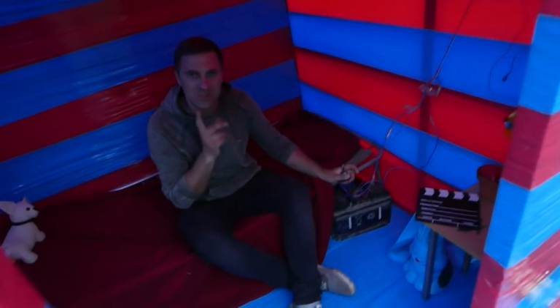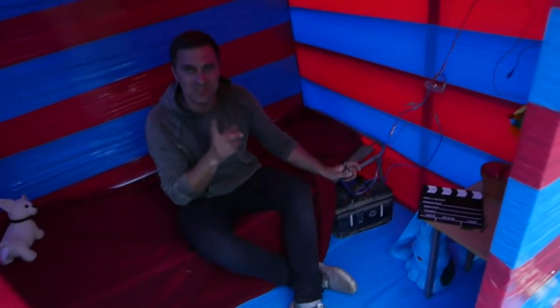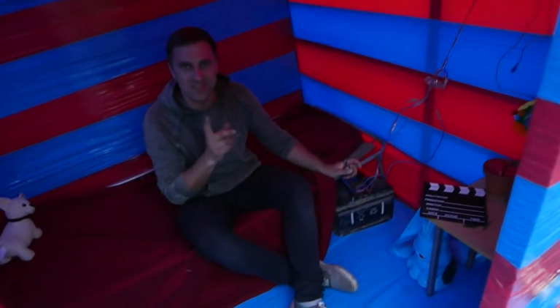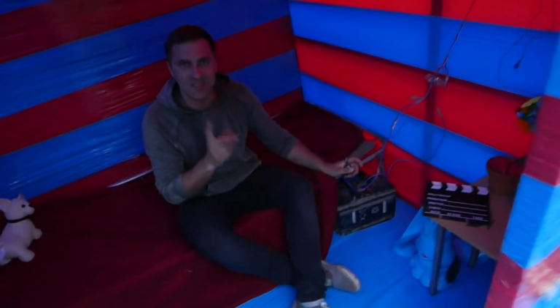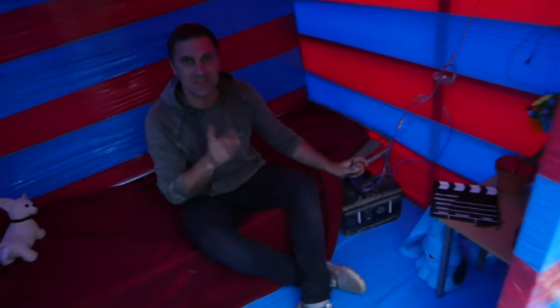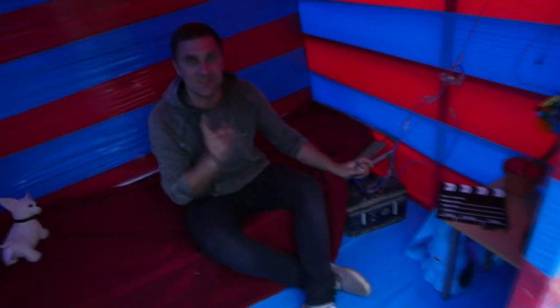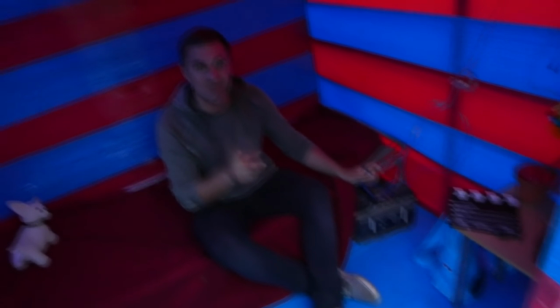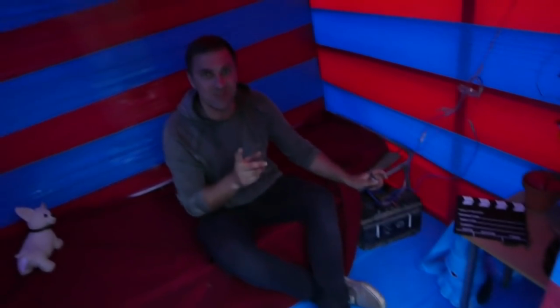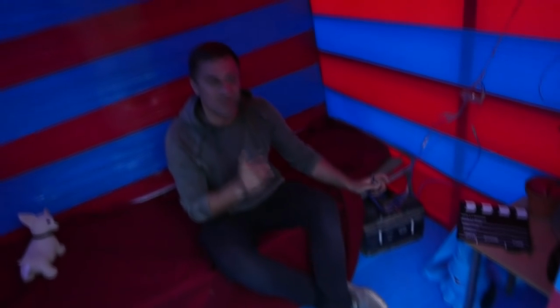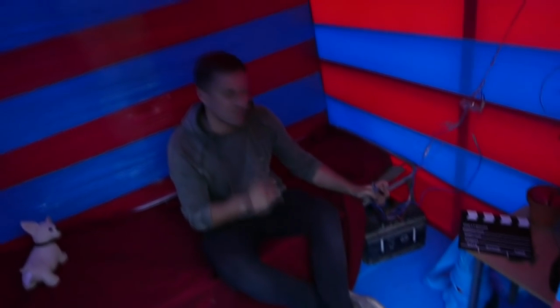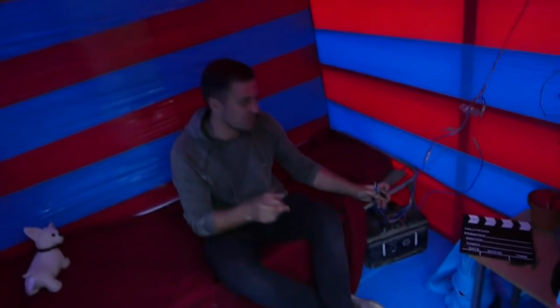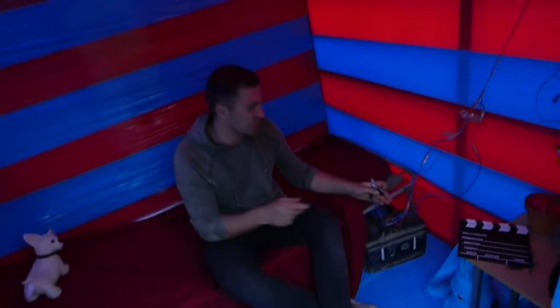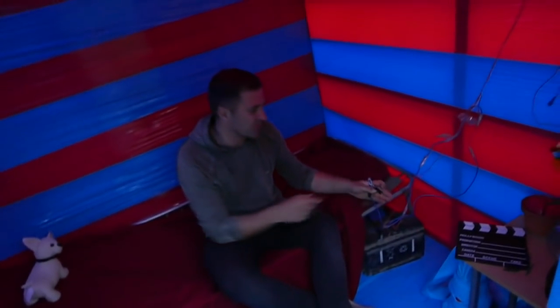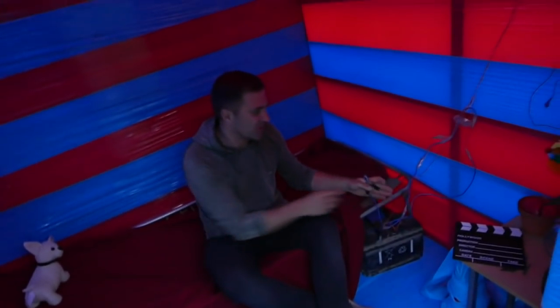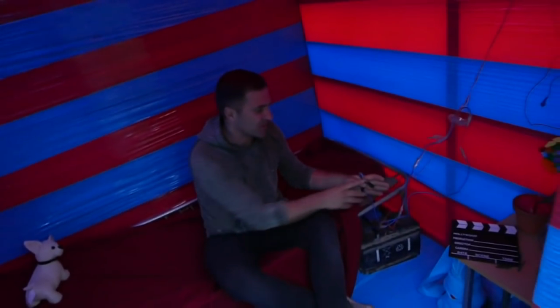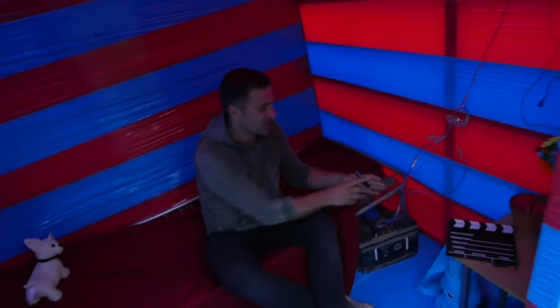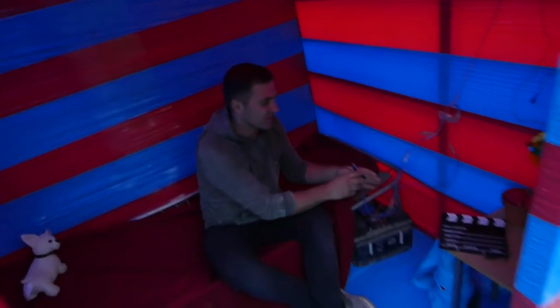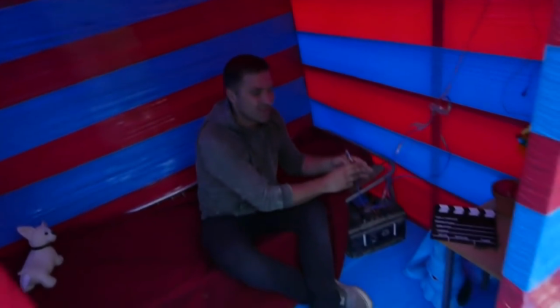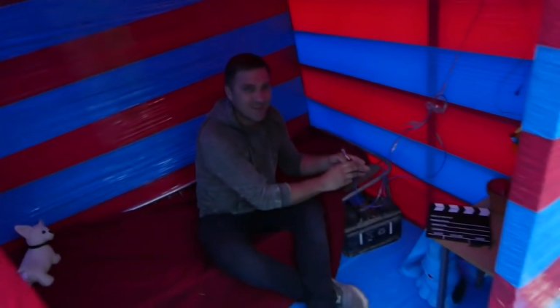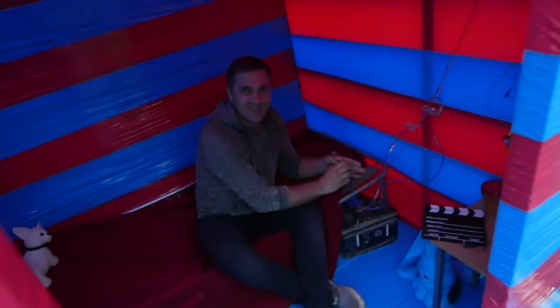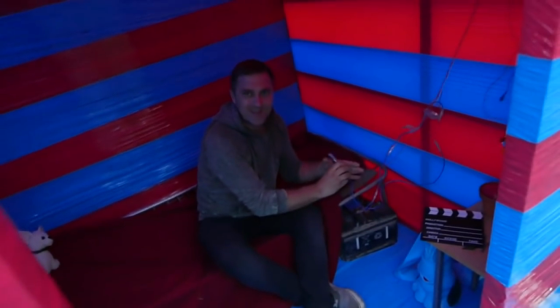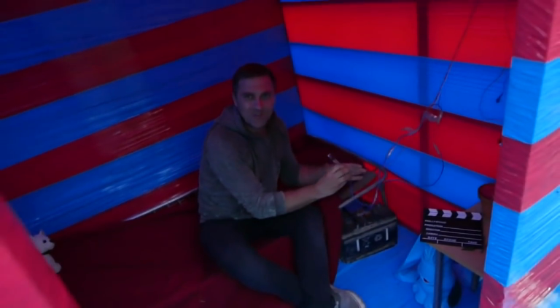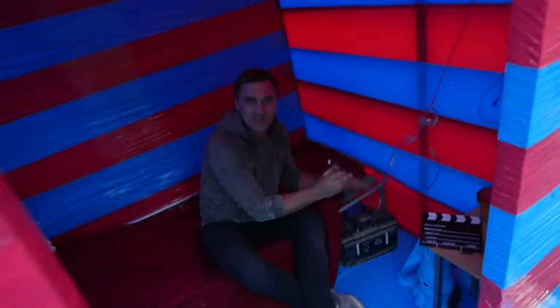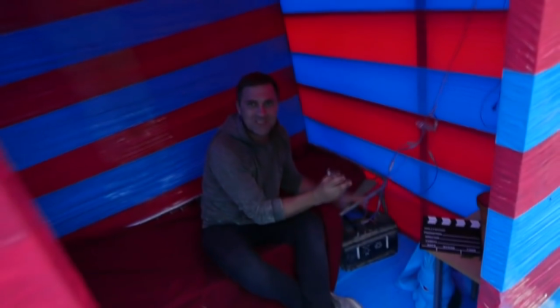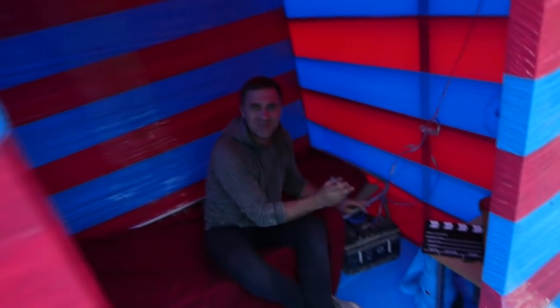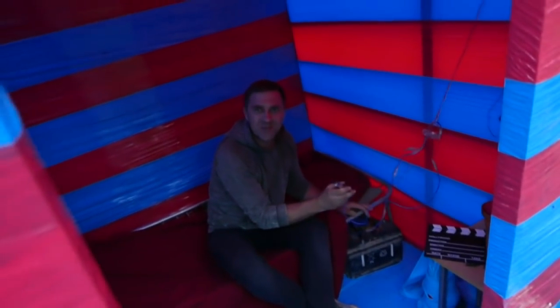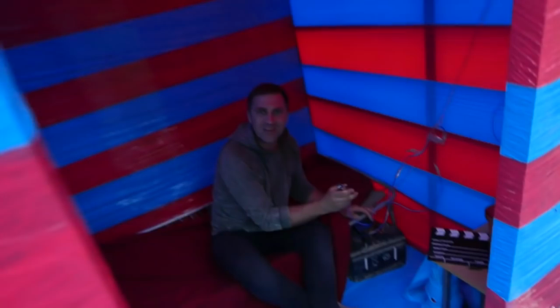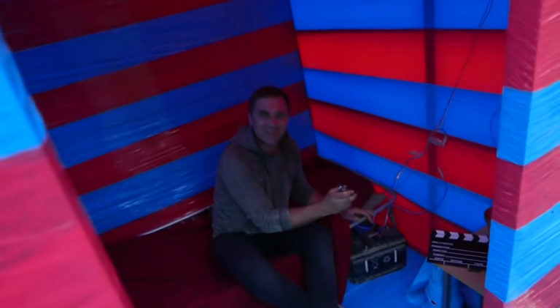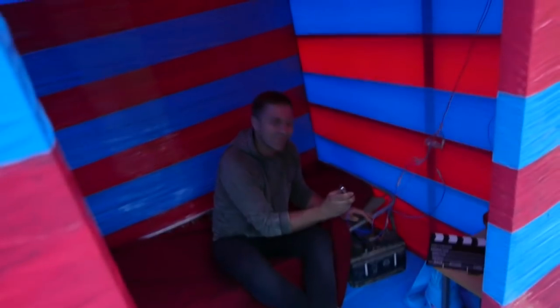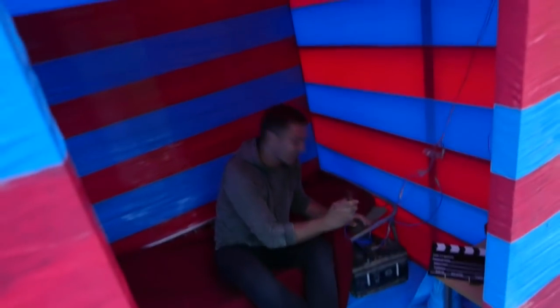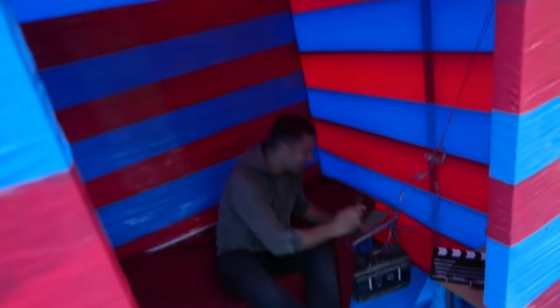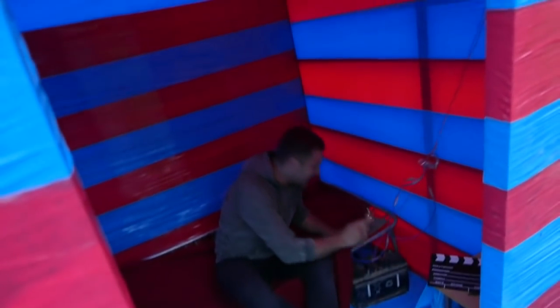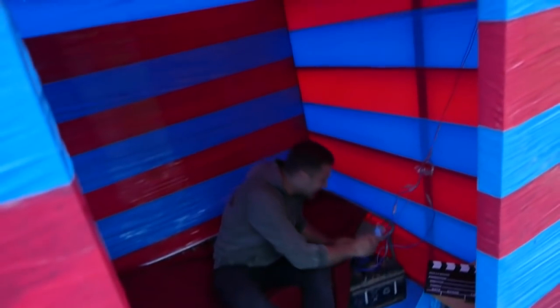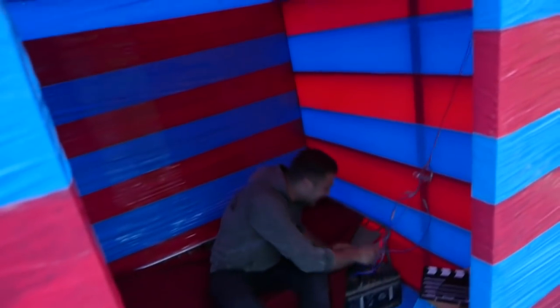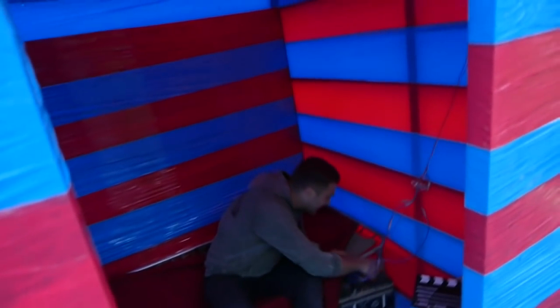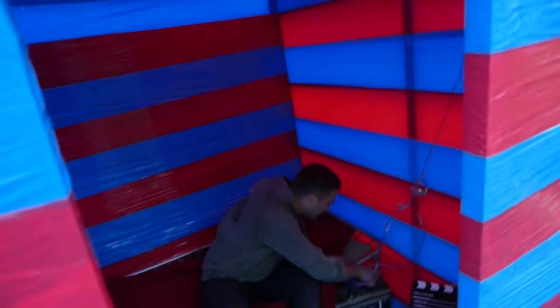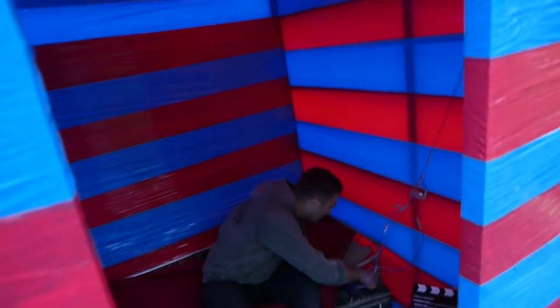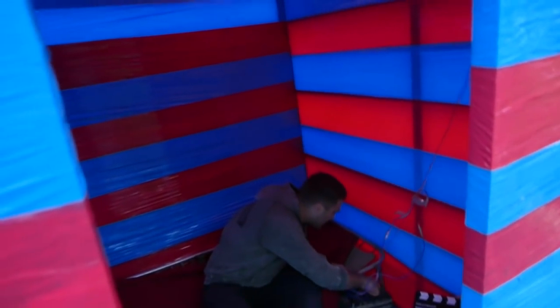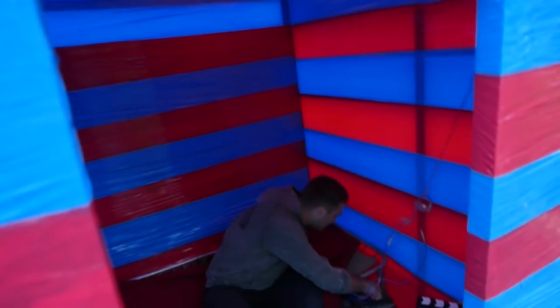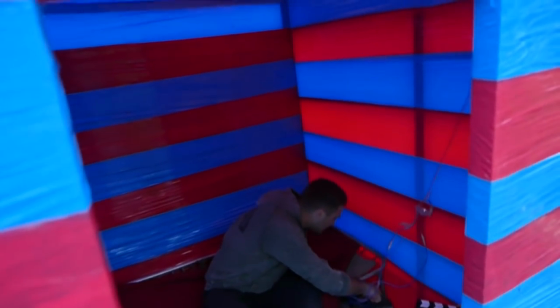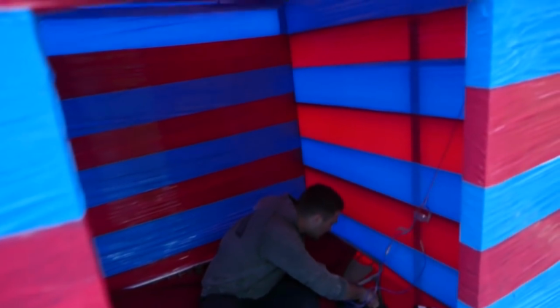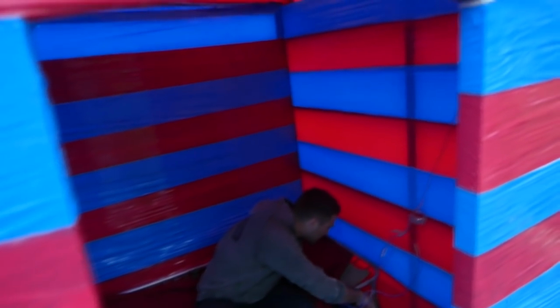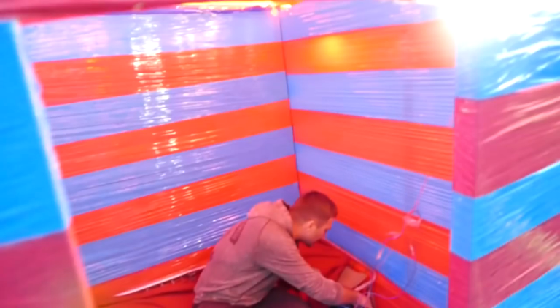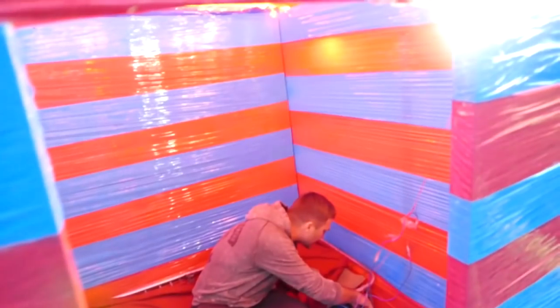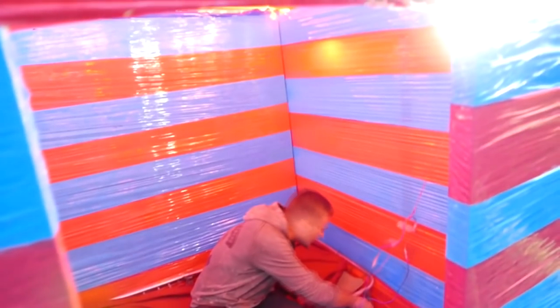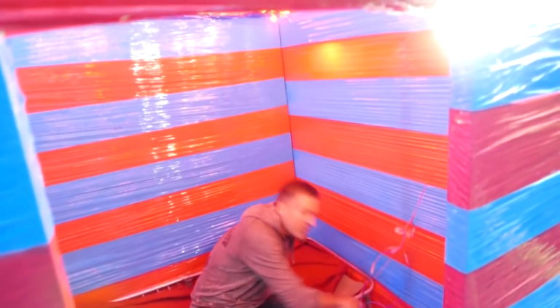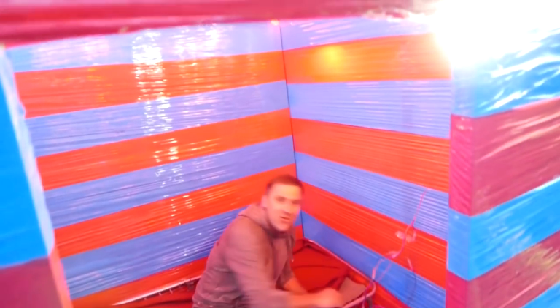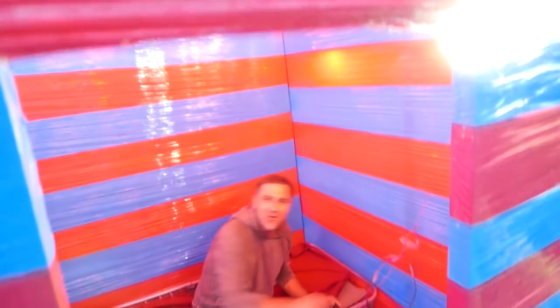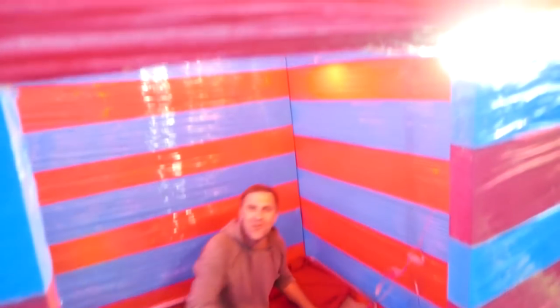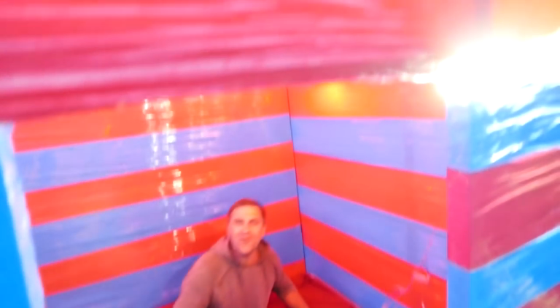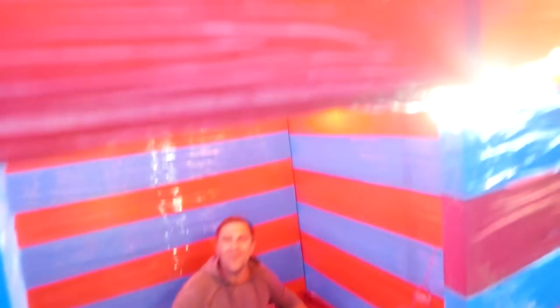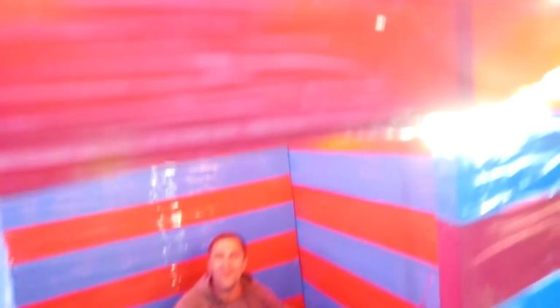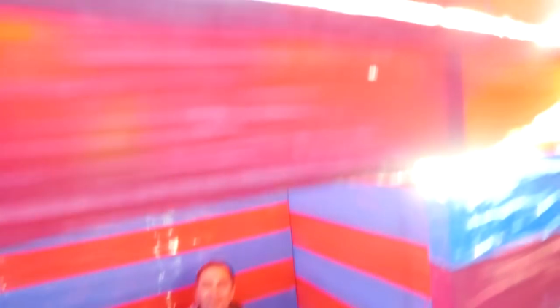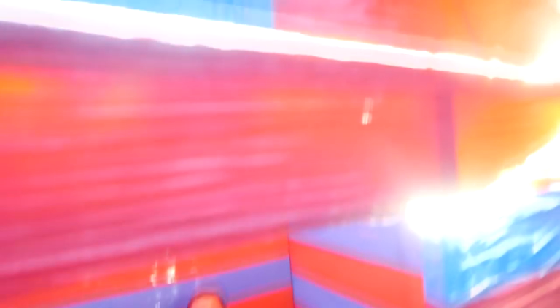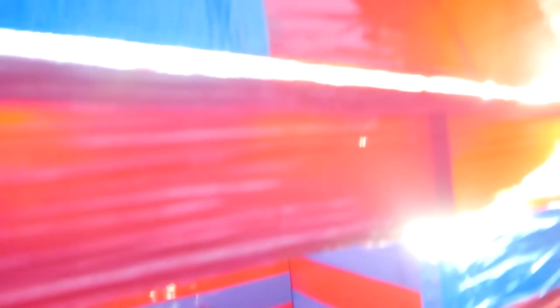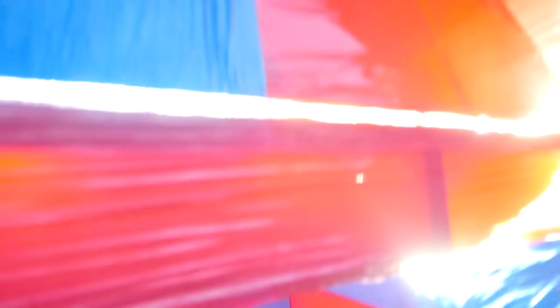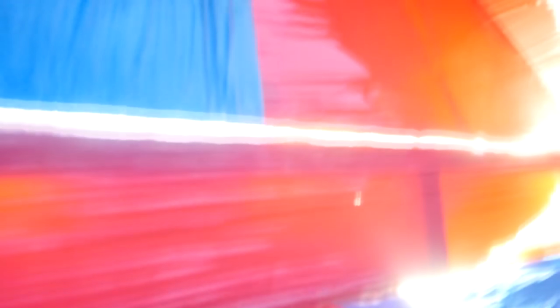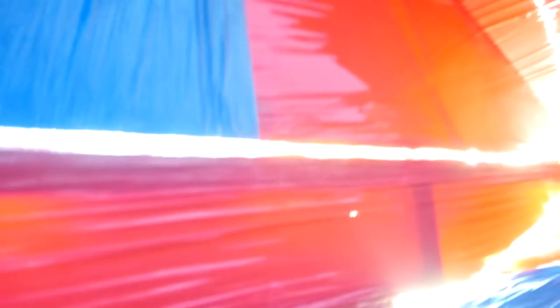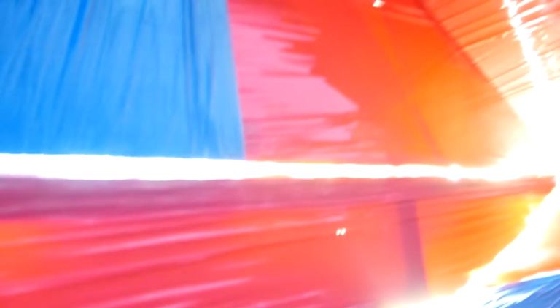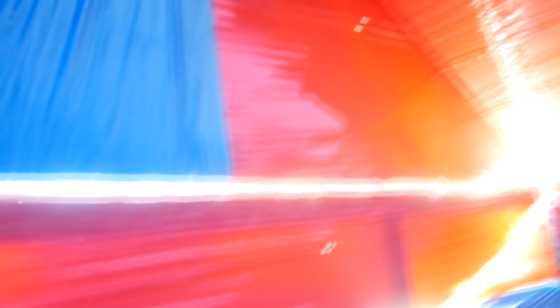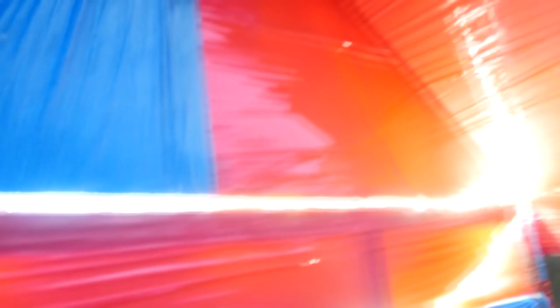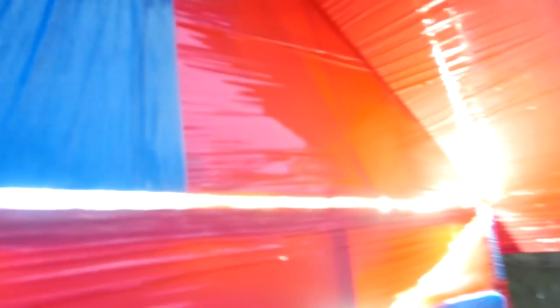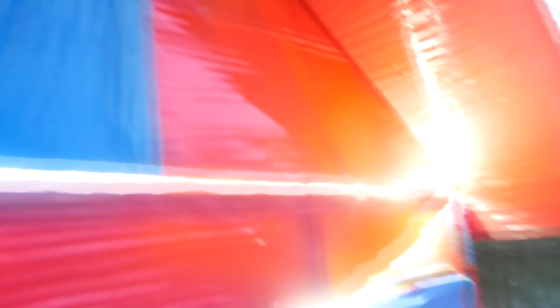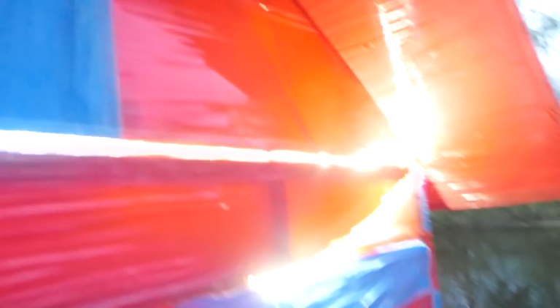It's already darkened a bit outside, so we need some light in the house. Ready? Ta-da! Wow!